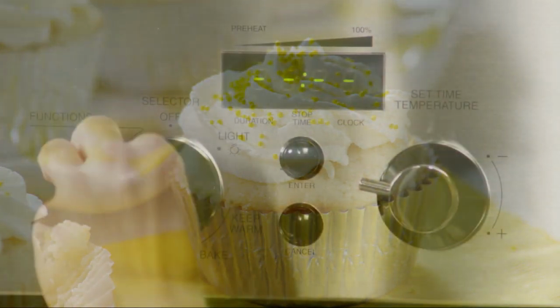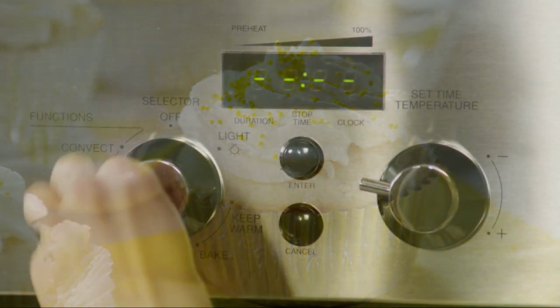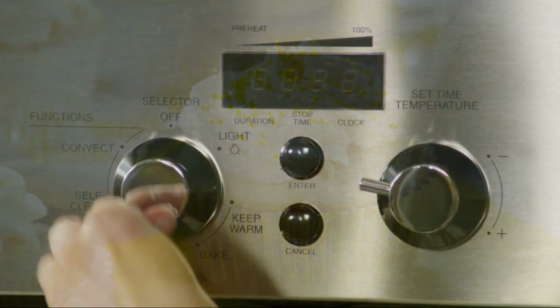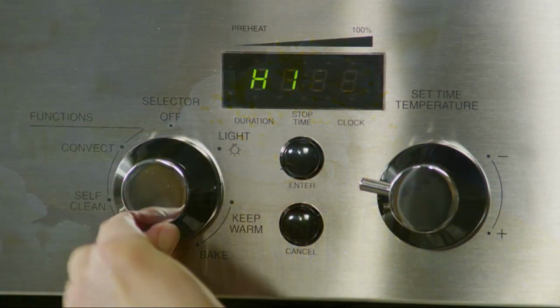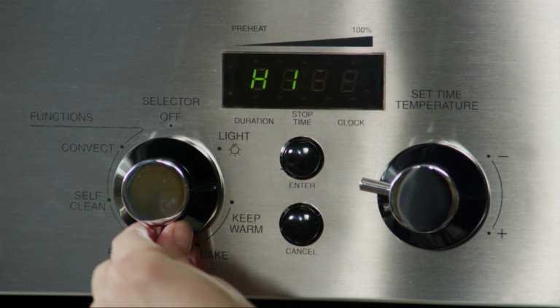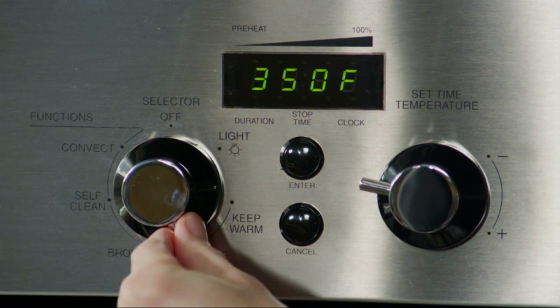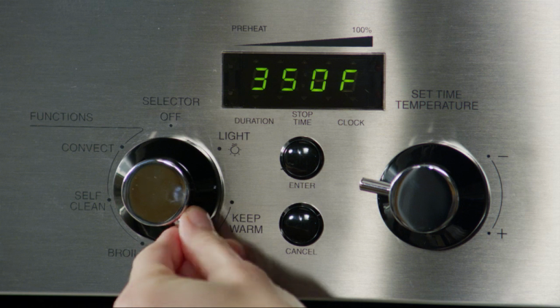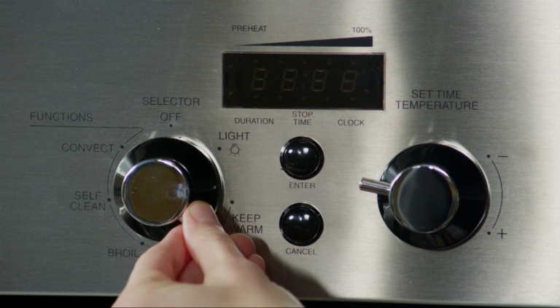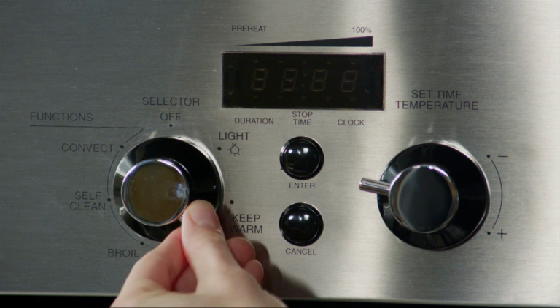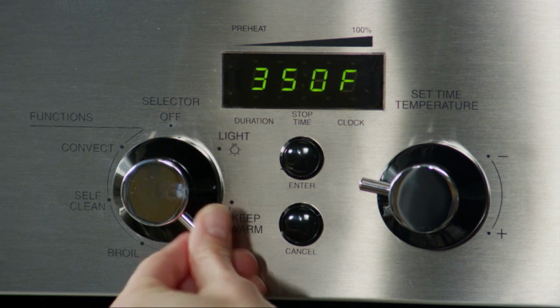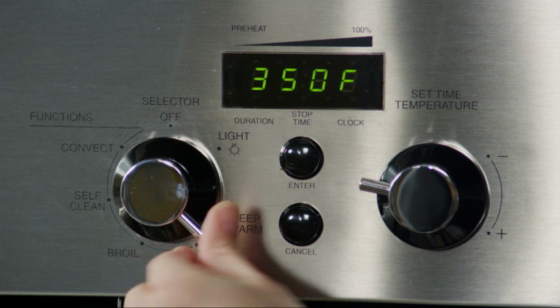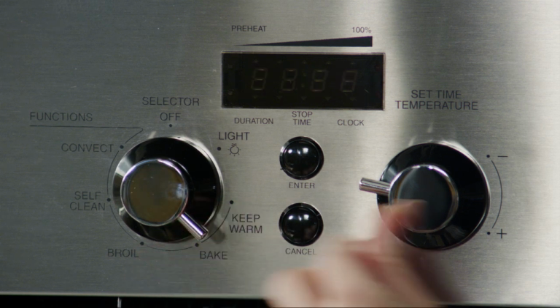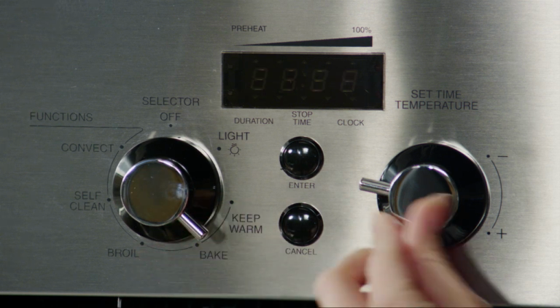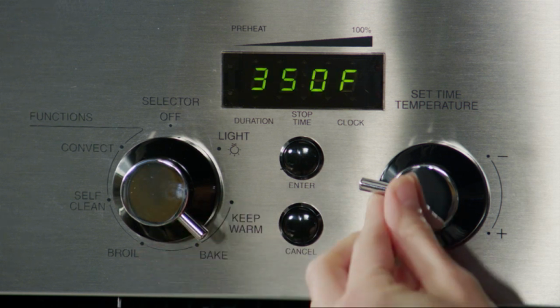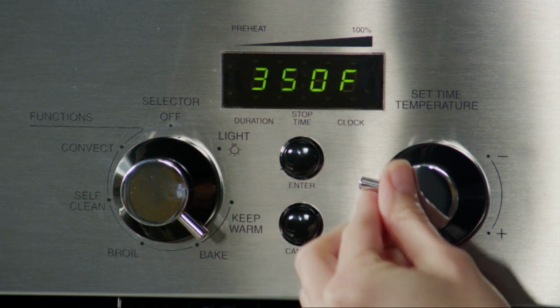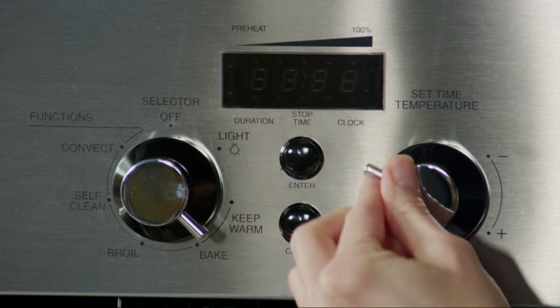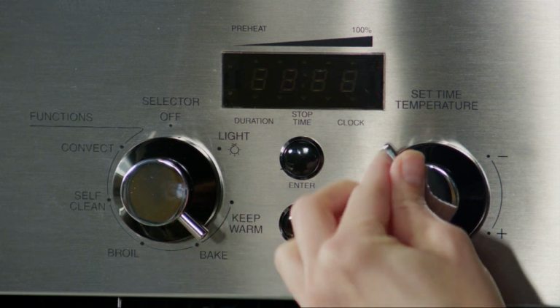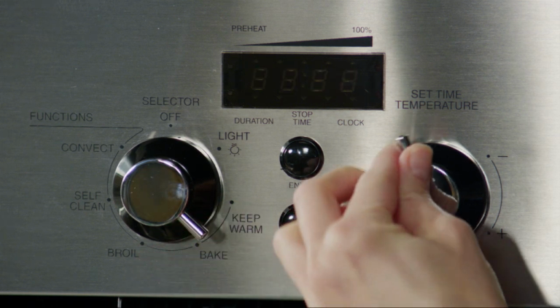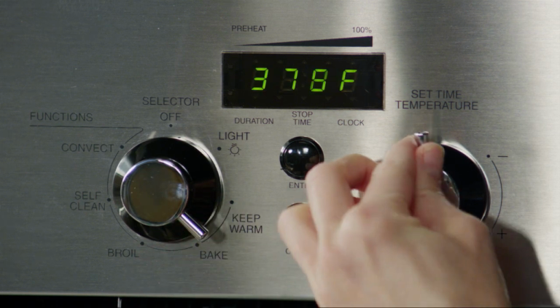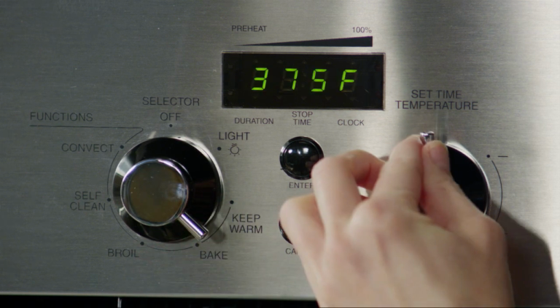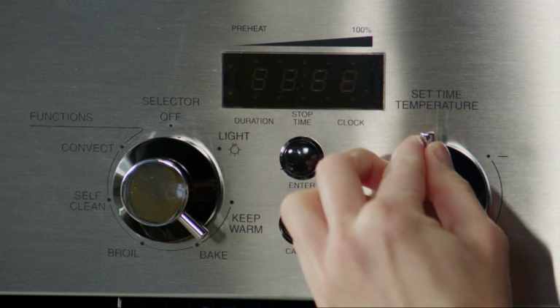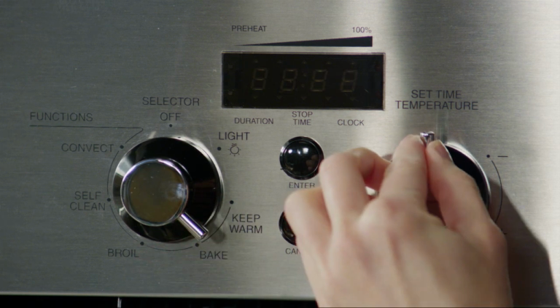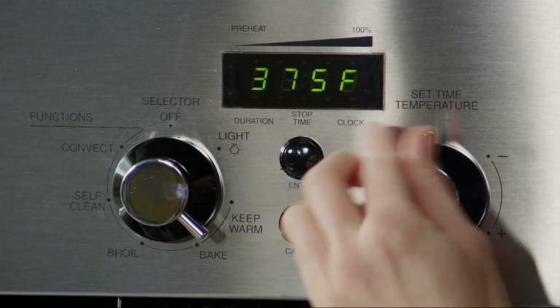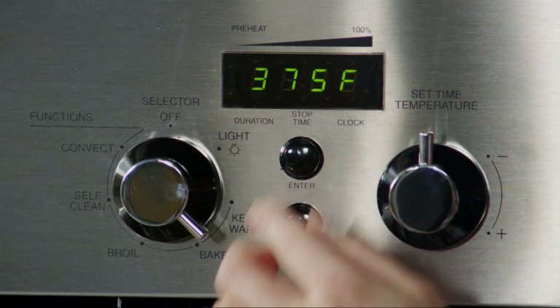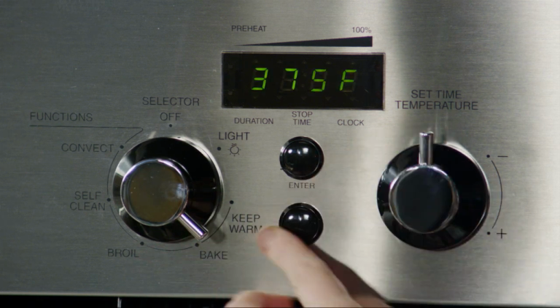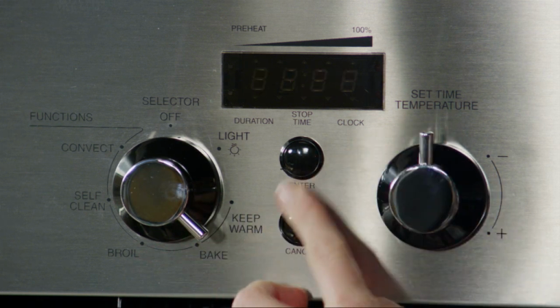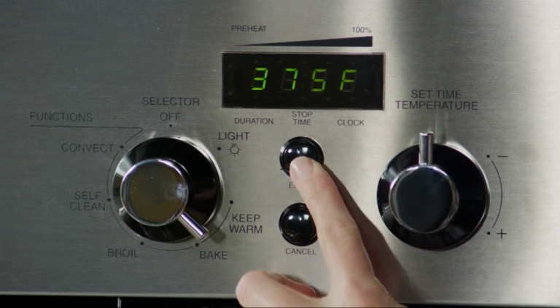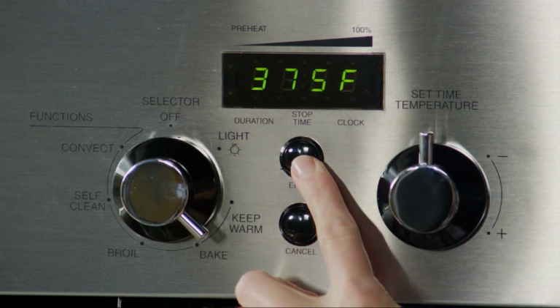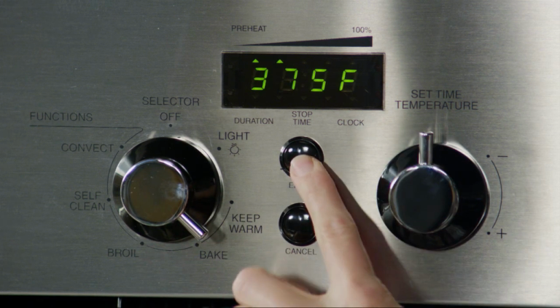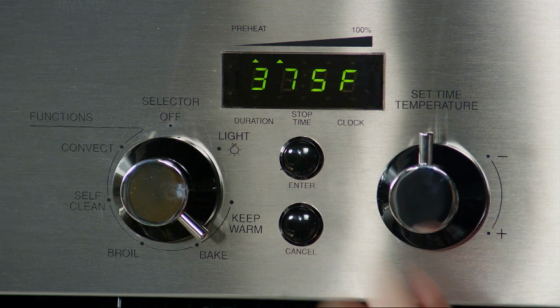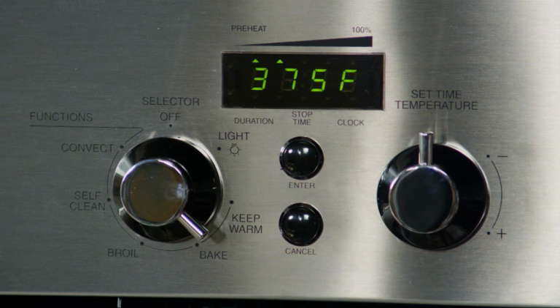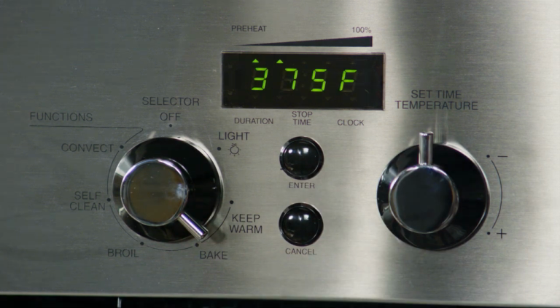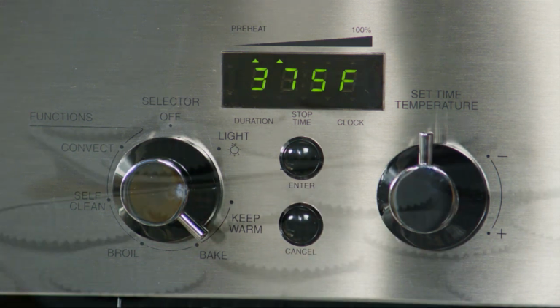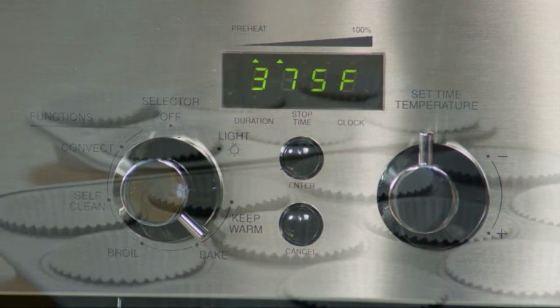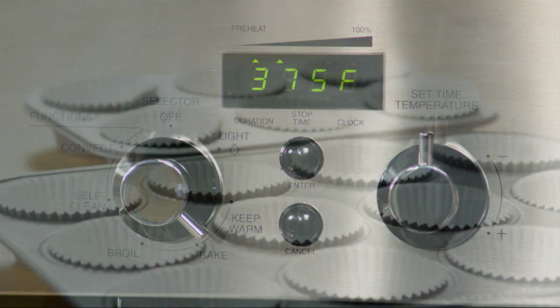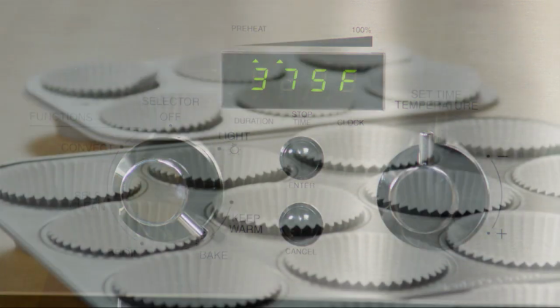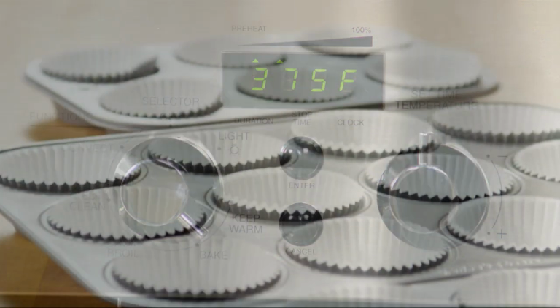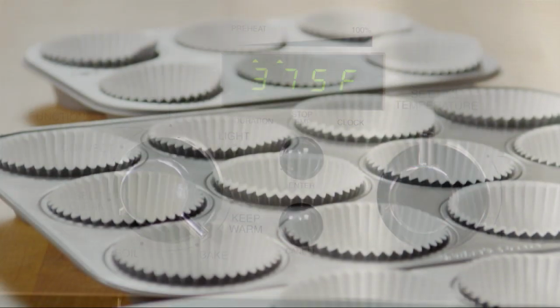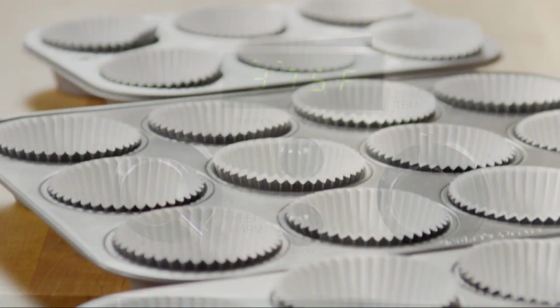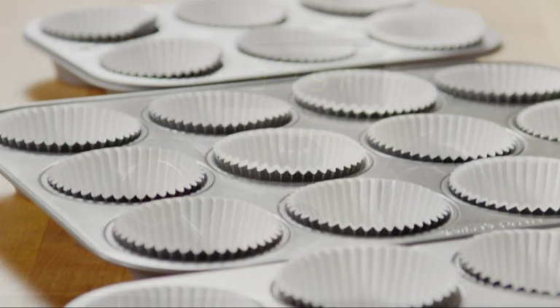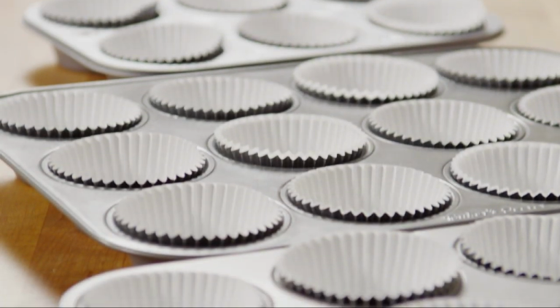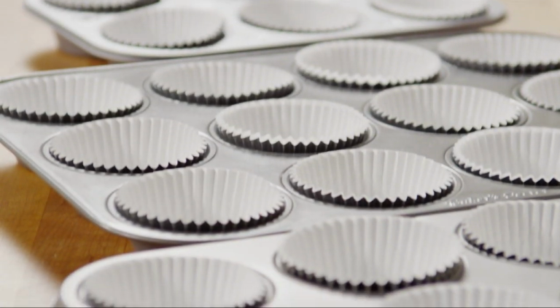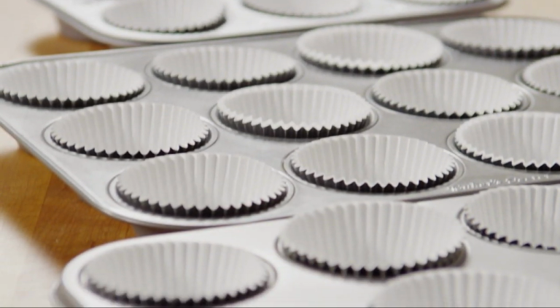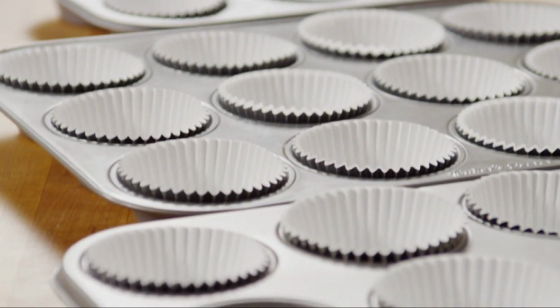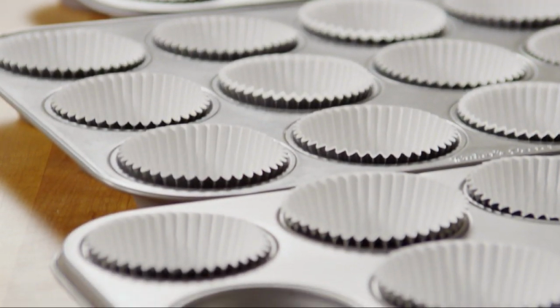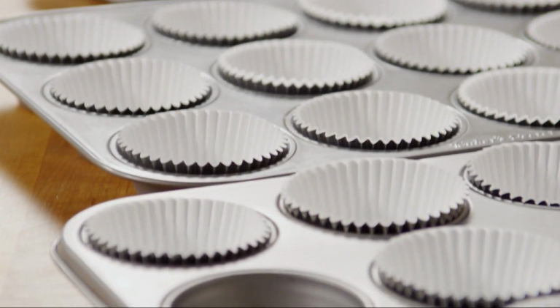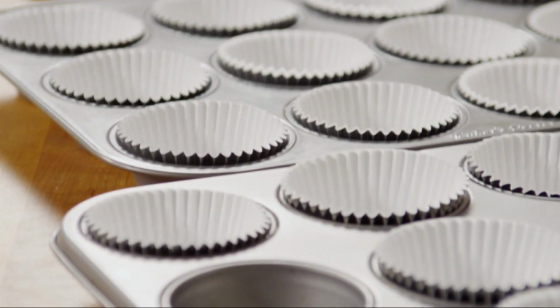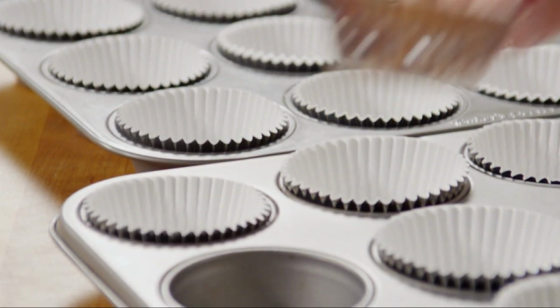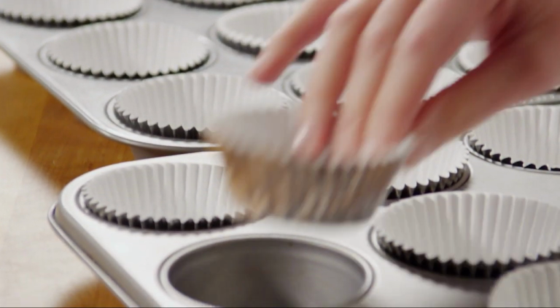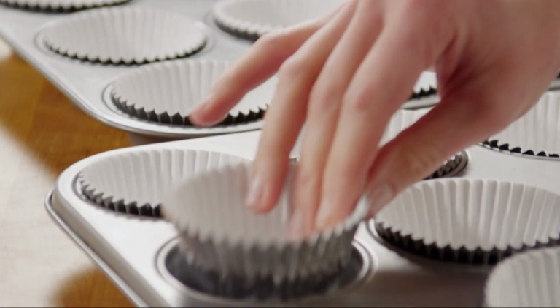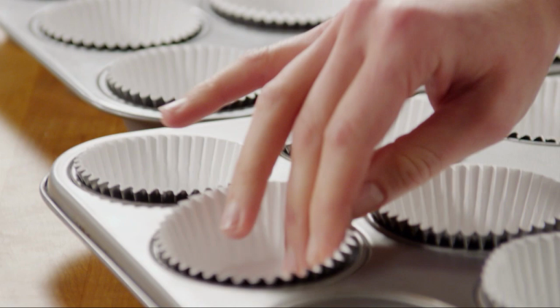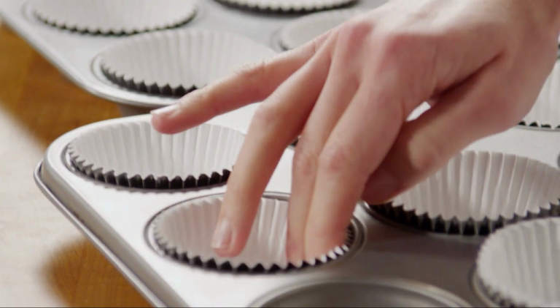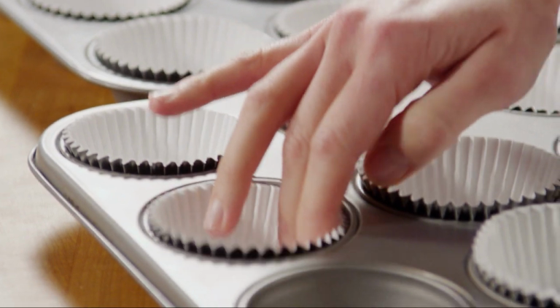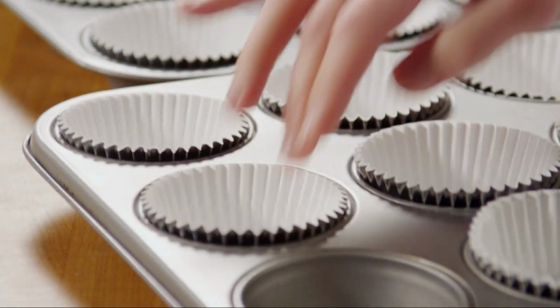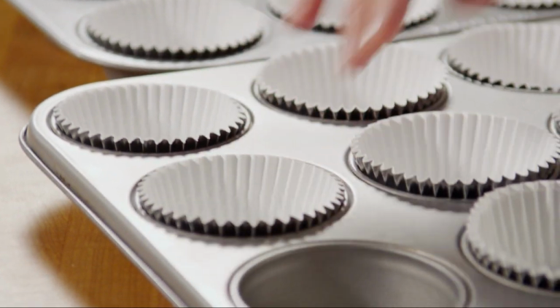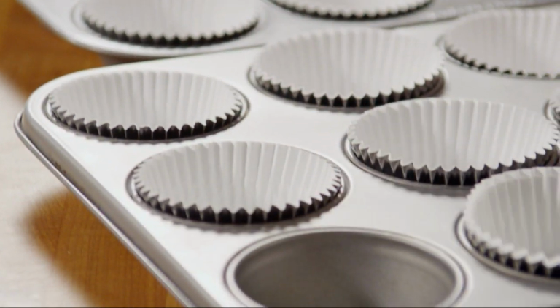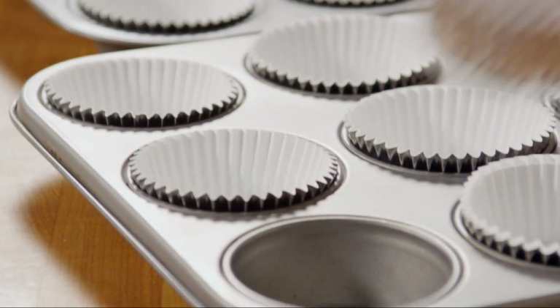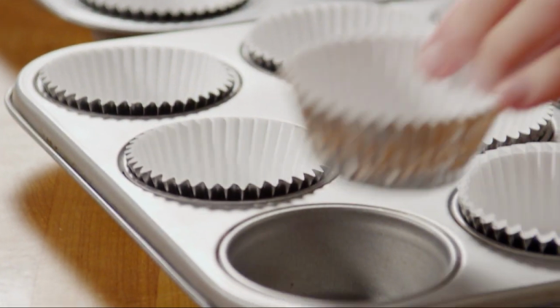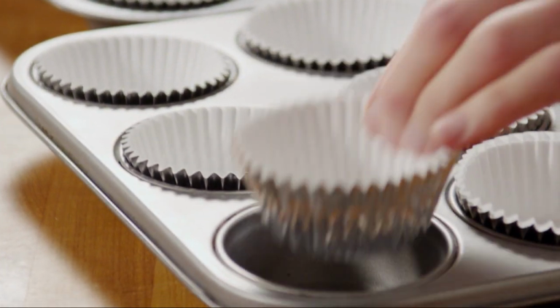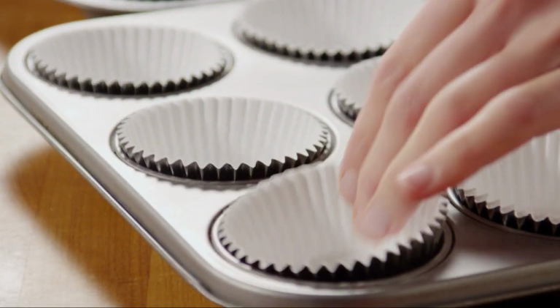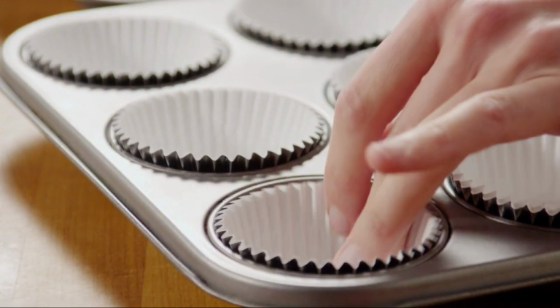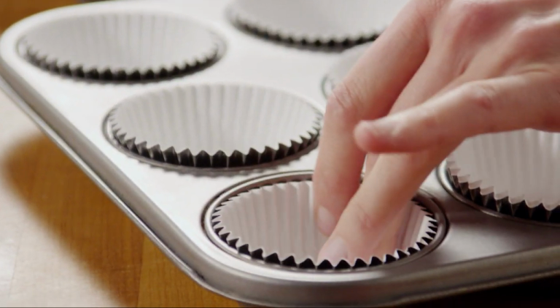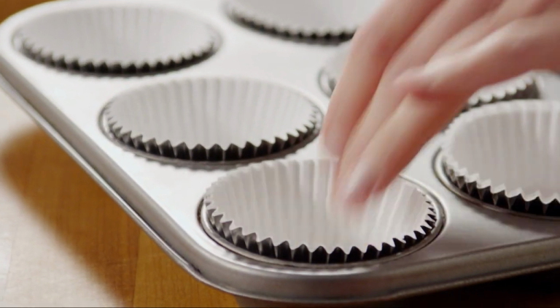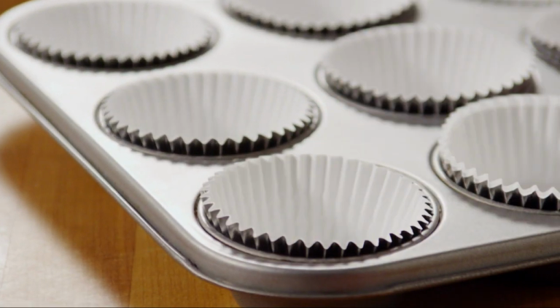Begin by preheating the oven to 375 degrees Fahrenheit and lining 30 muffin cups with paper liners.